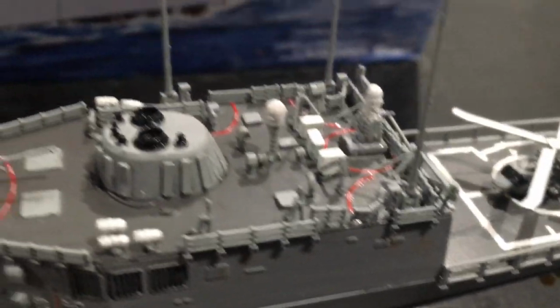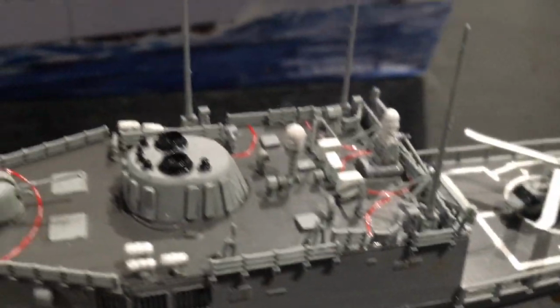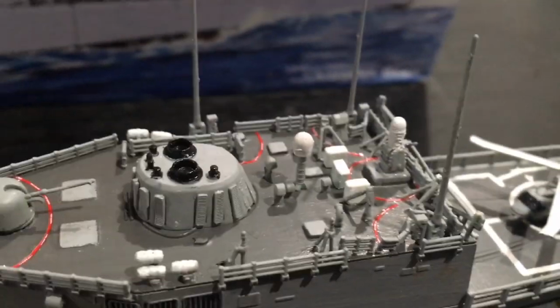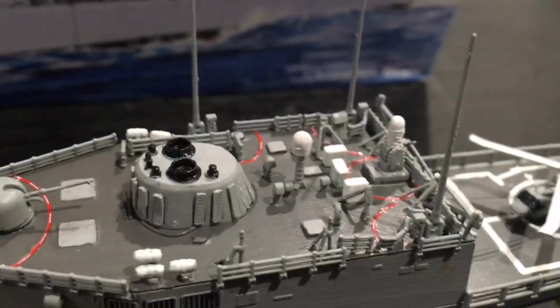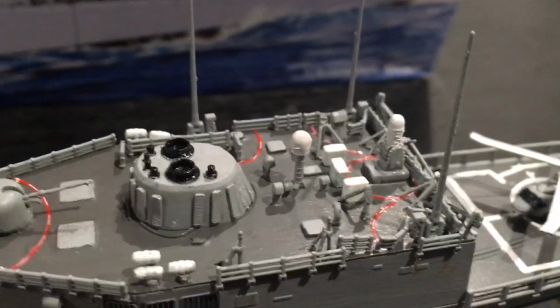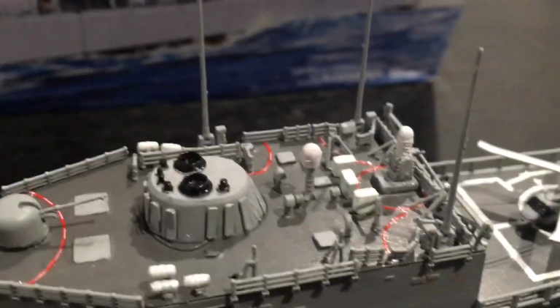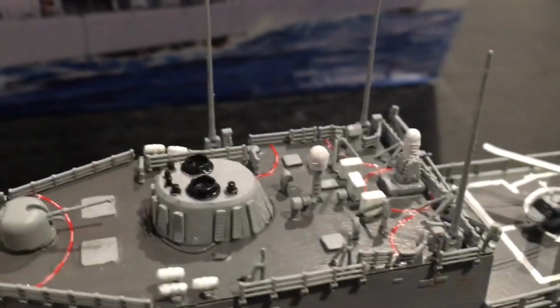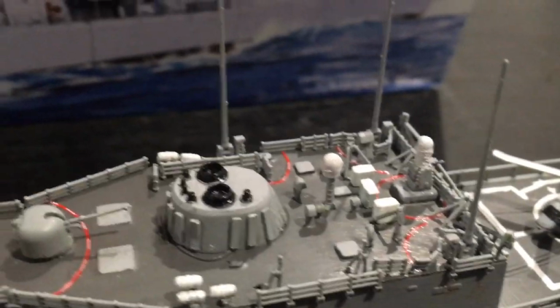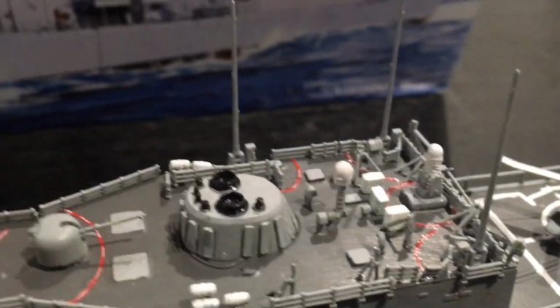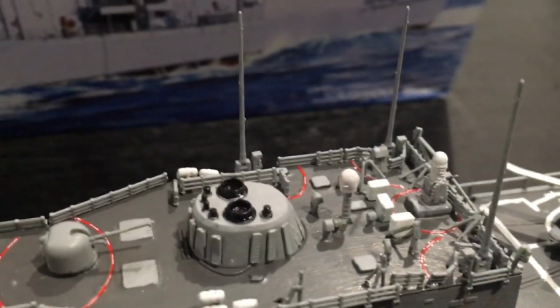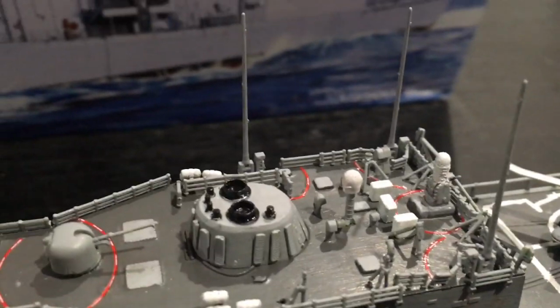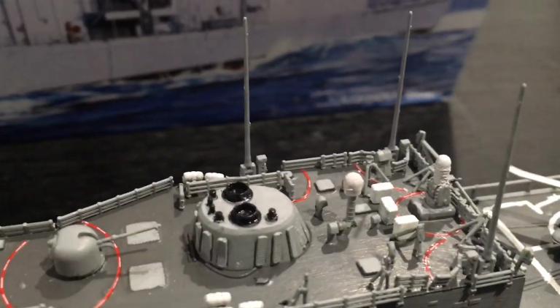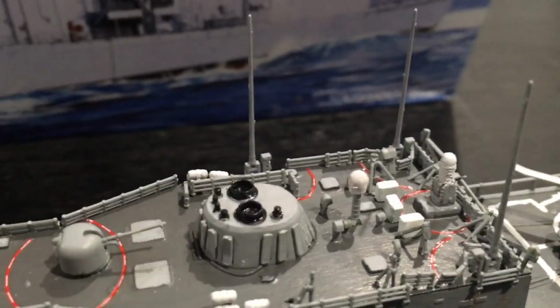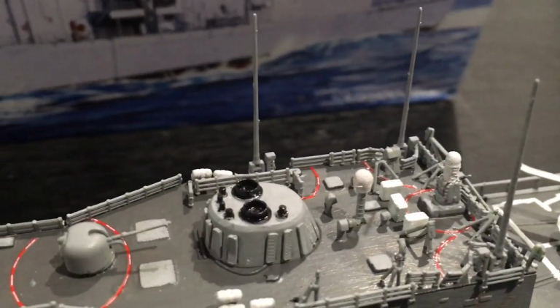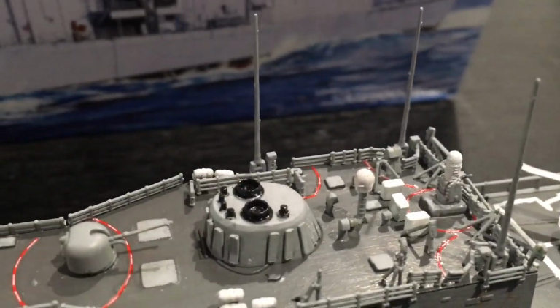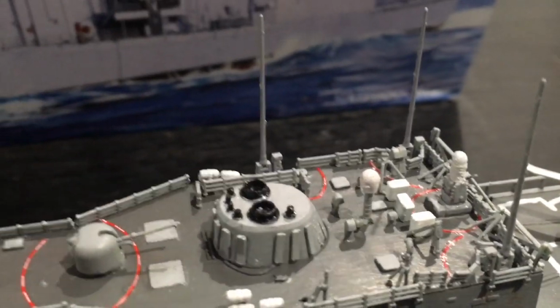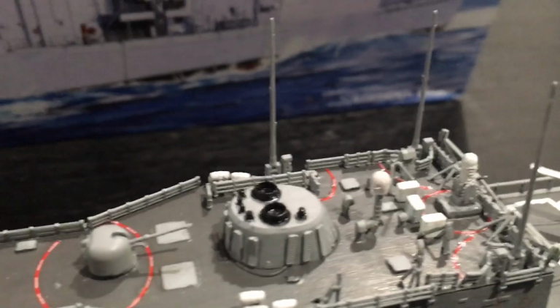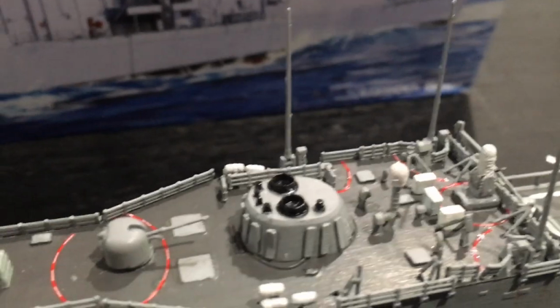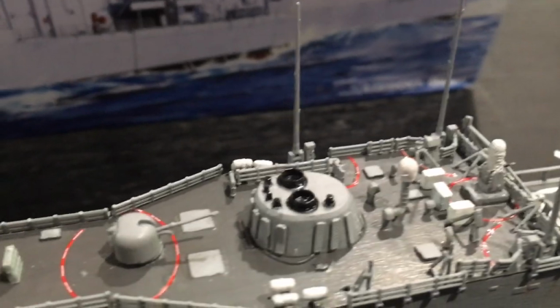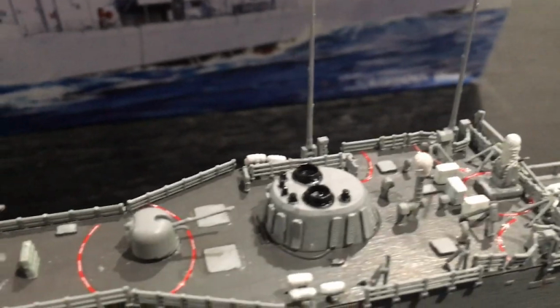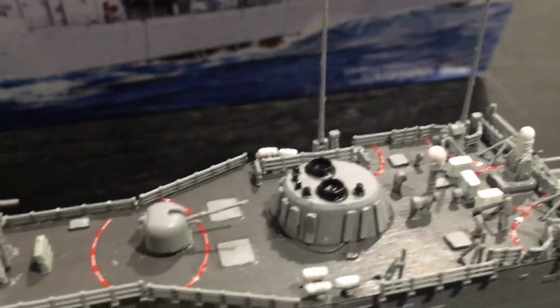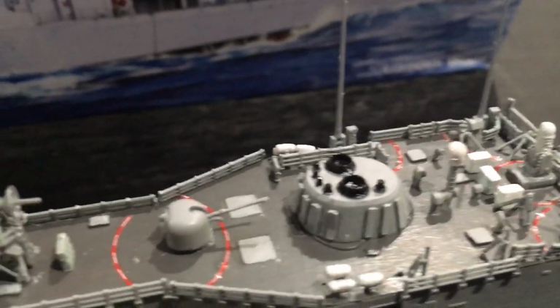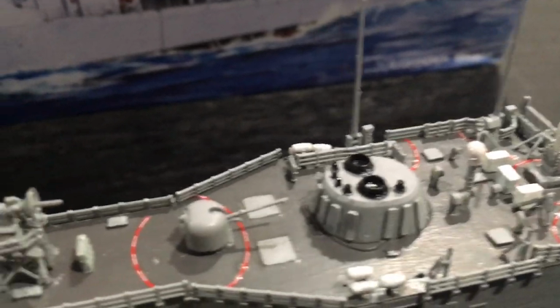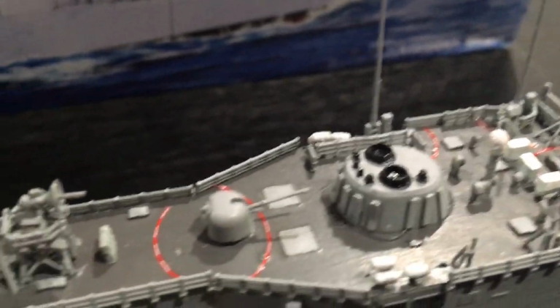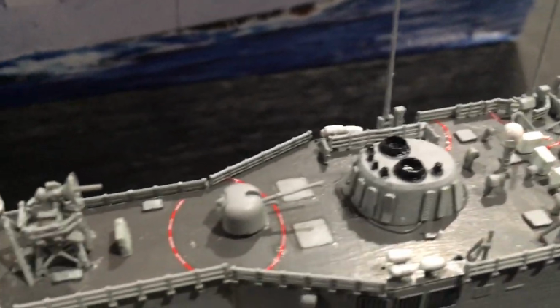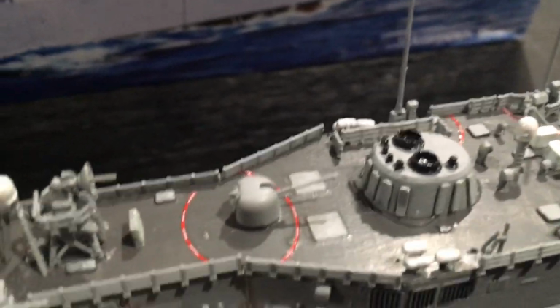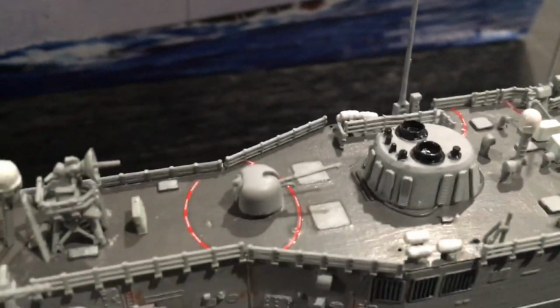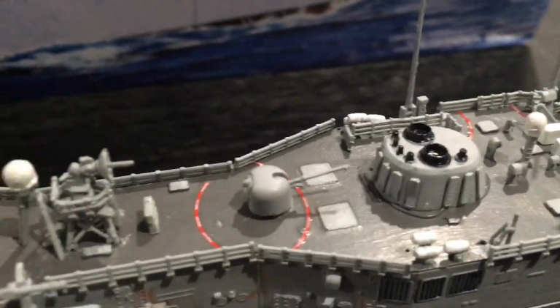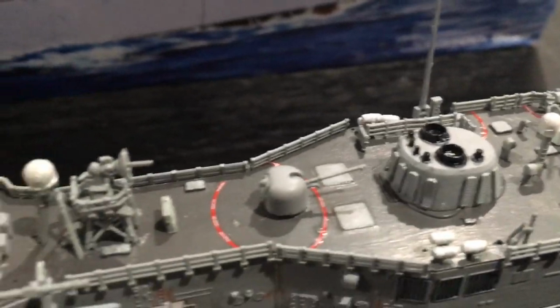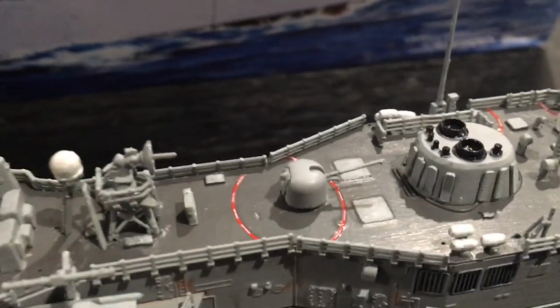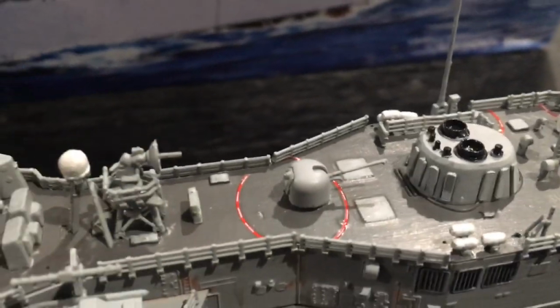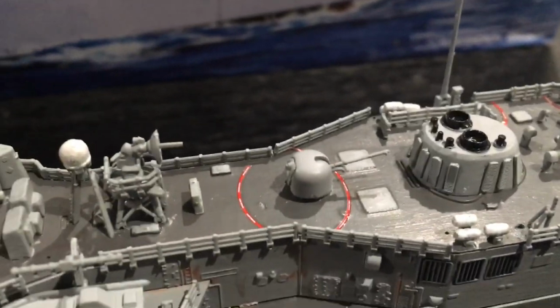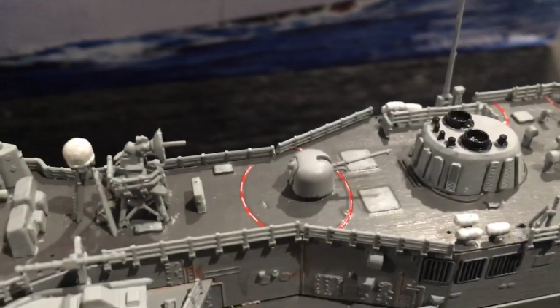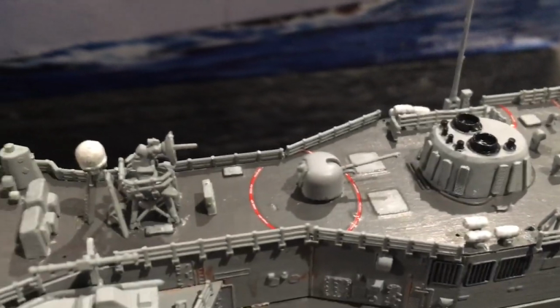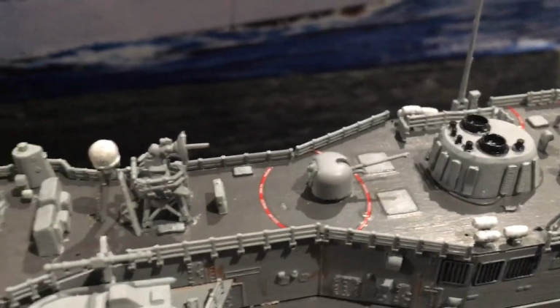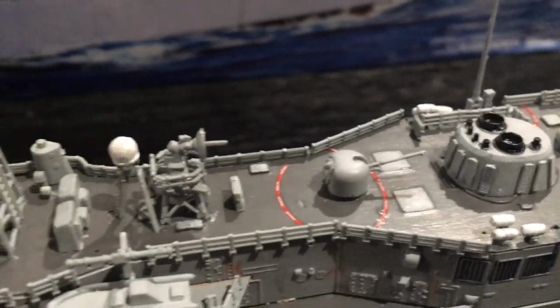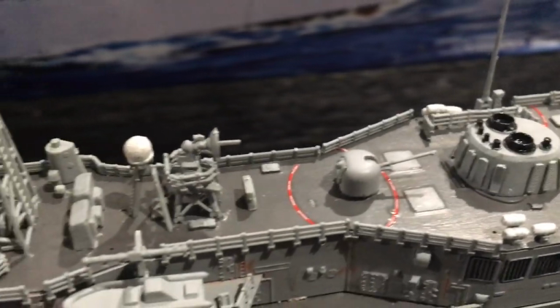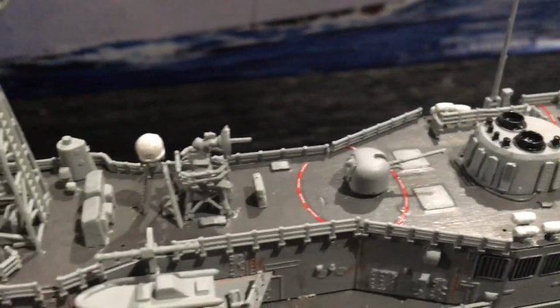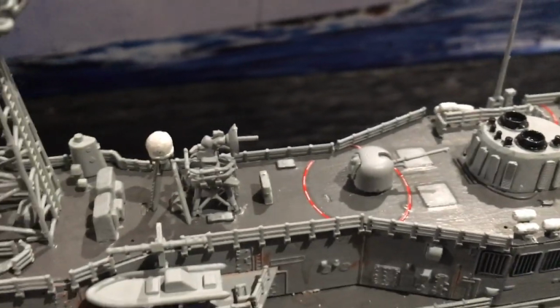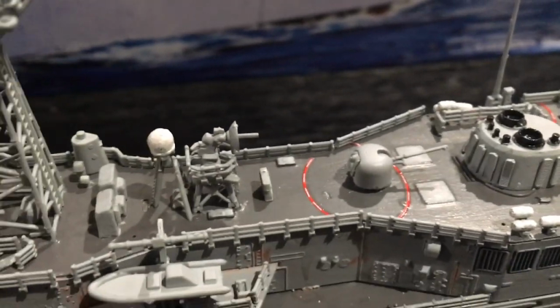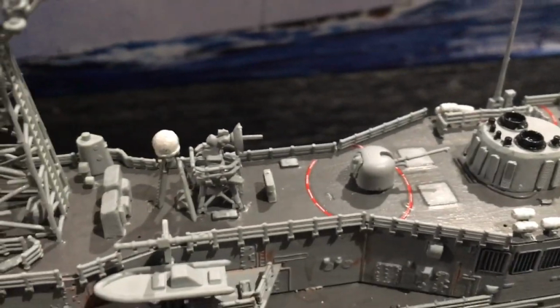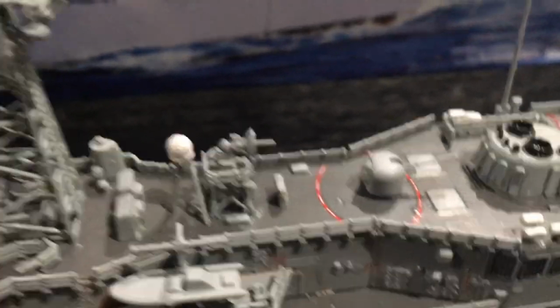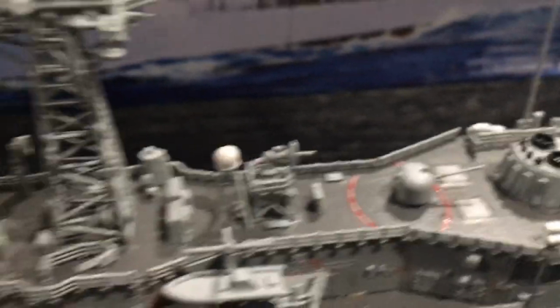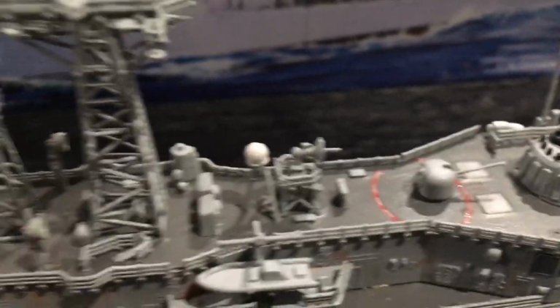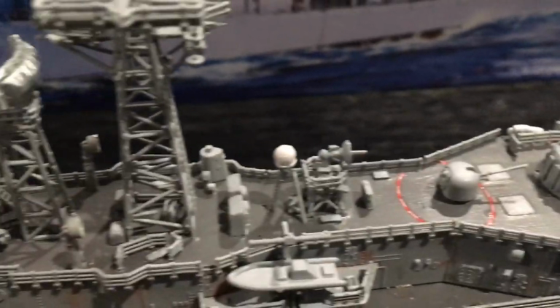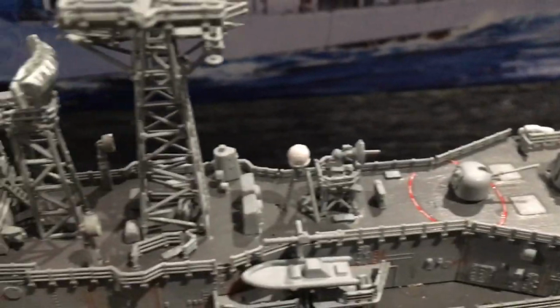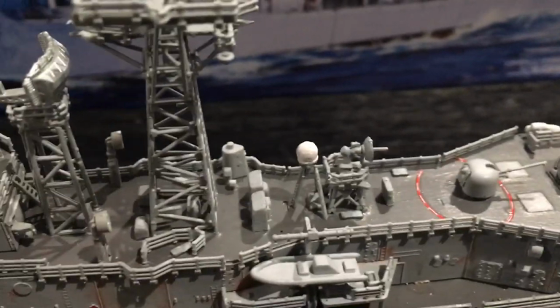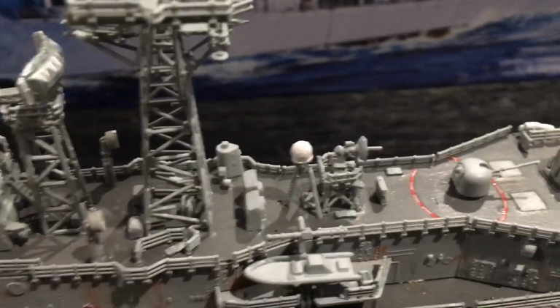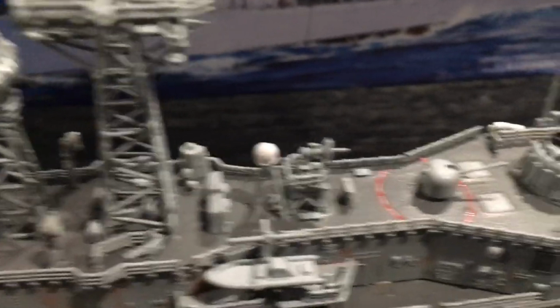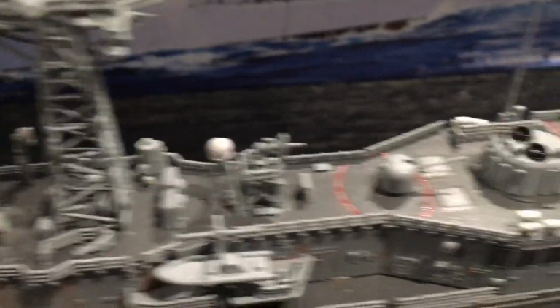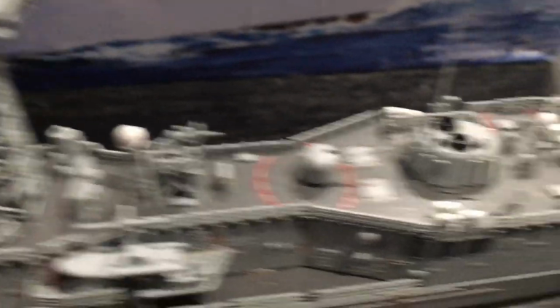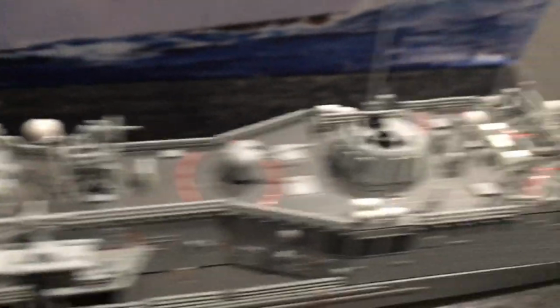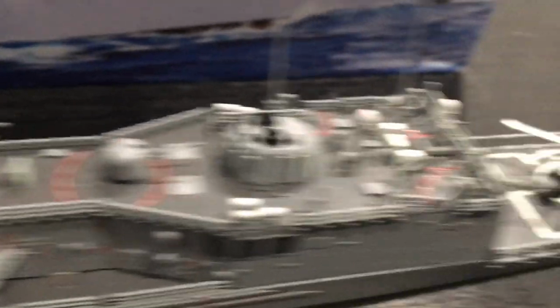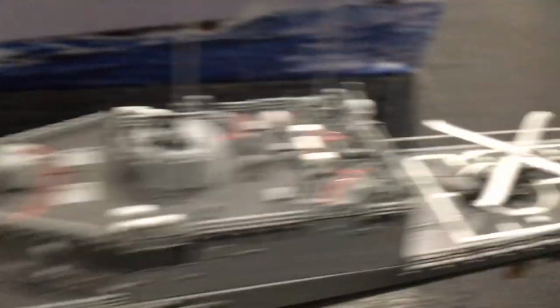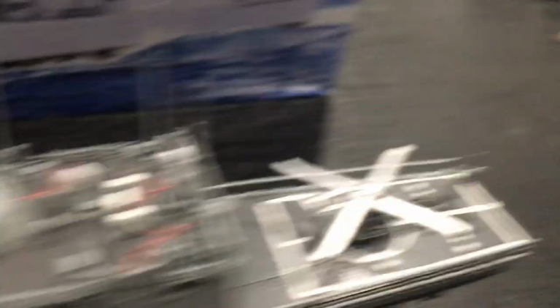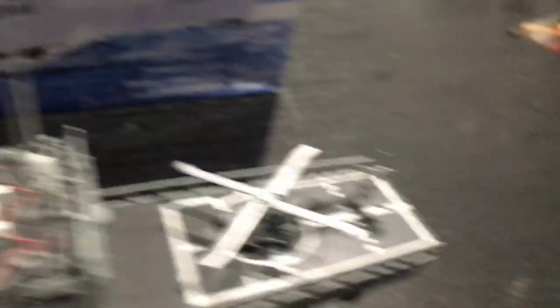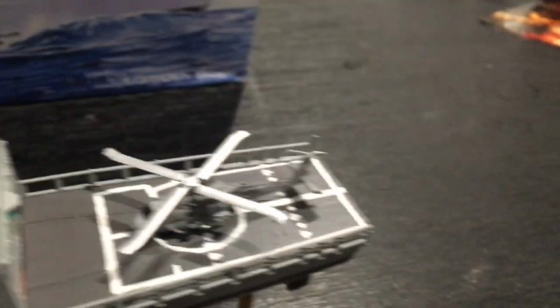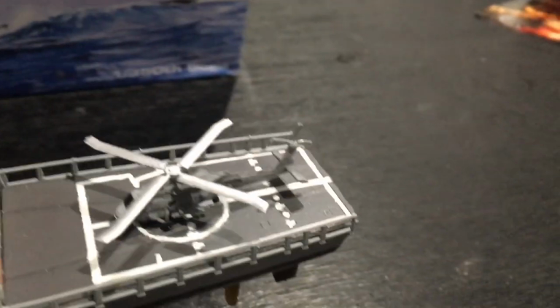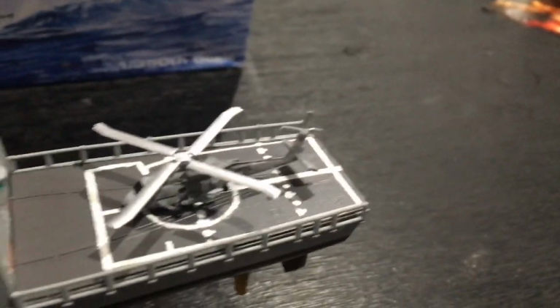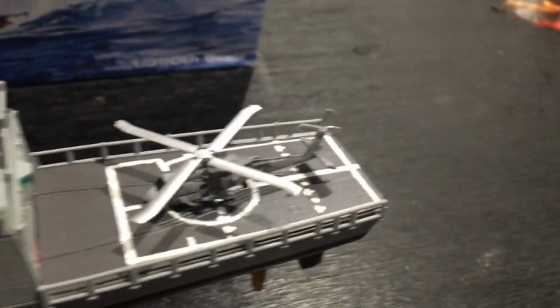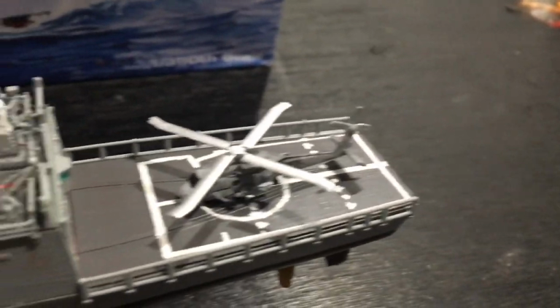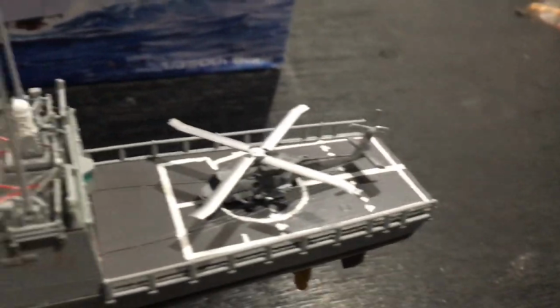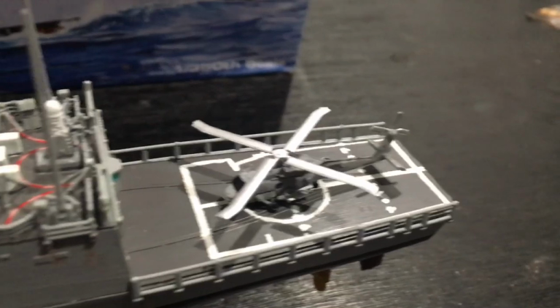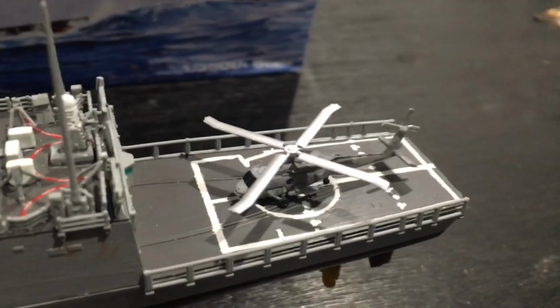The slanted decals came out nice. Only two decals broke for me — the big ones in the back.